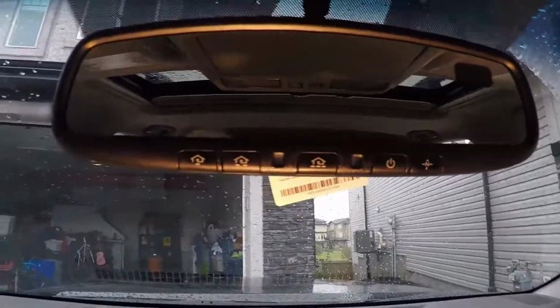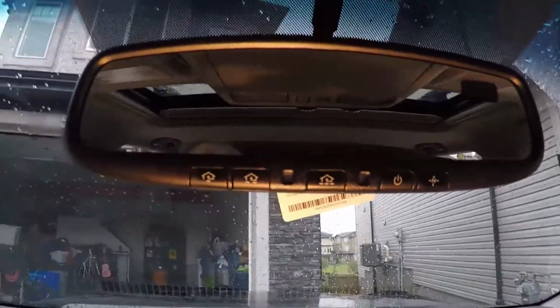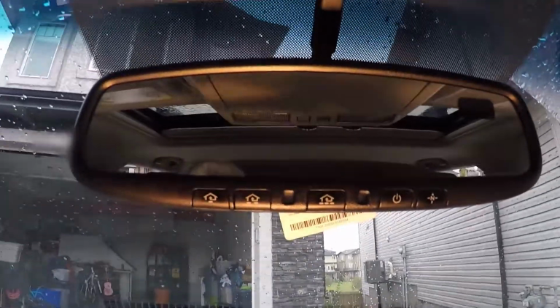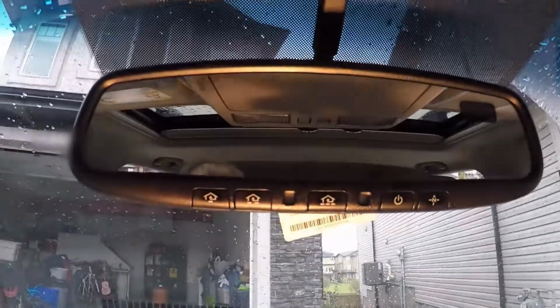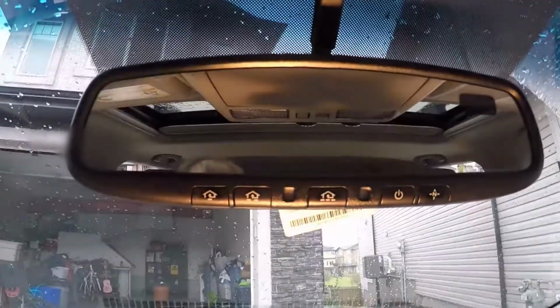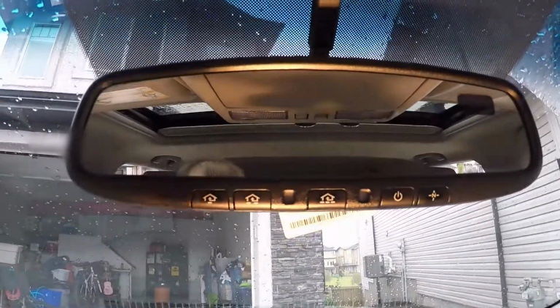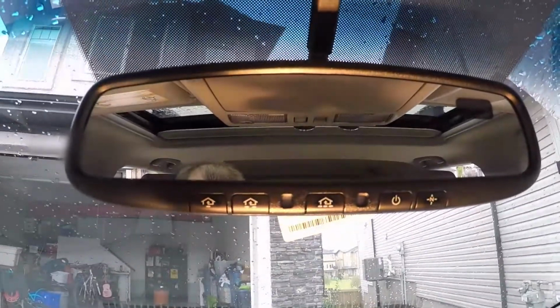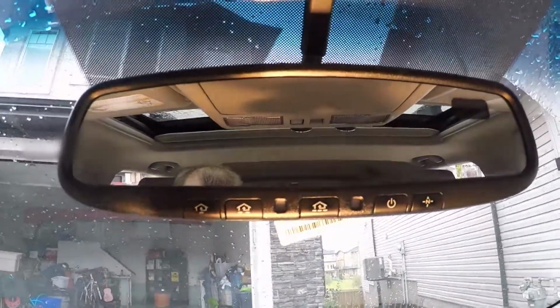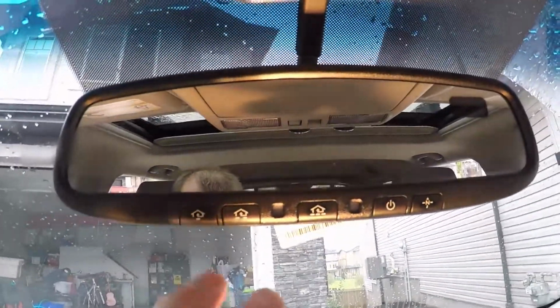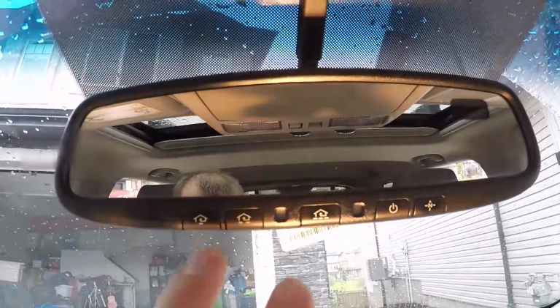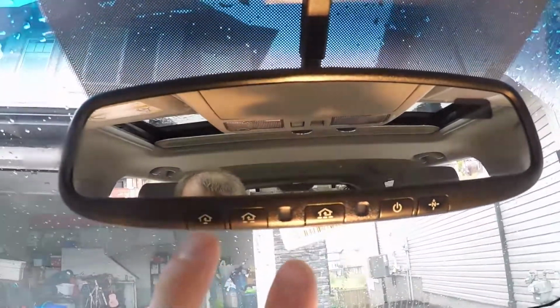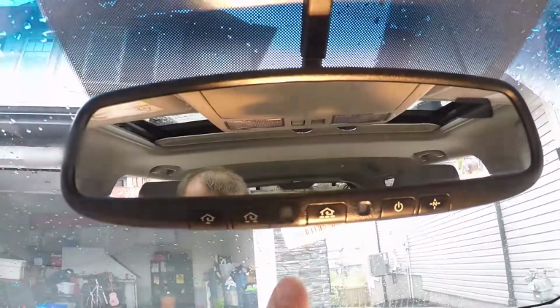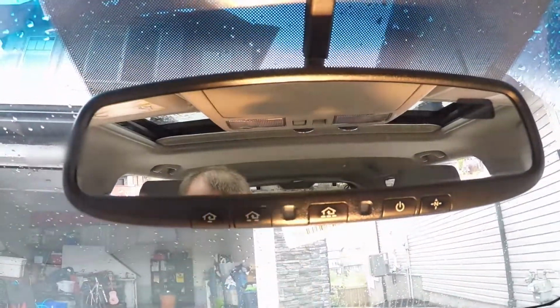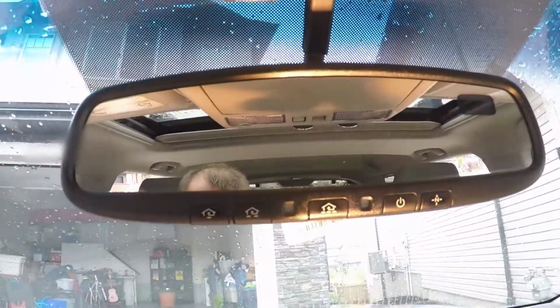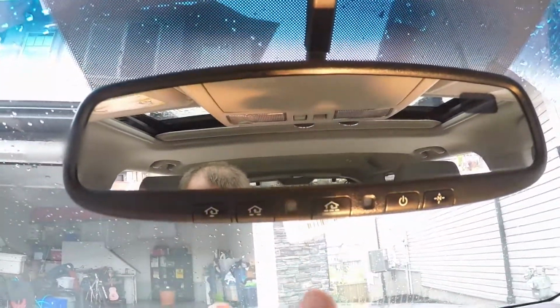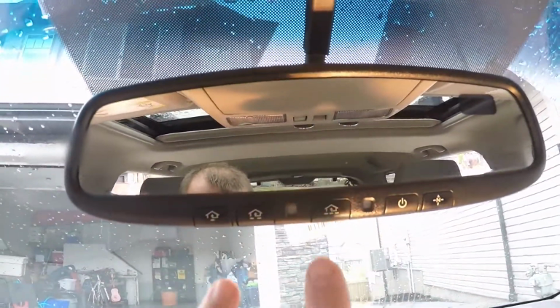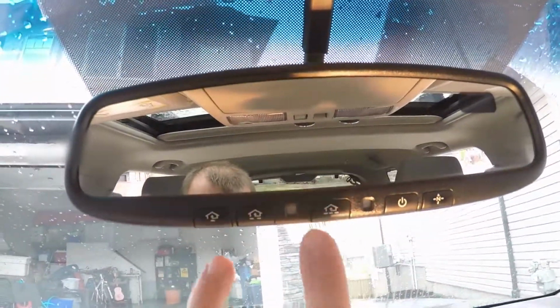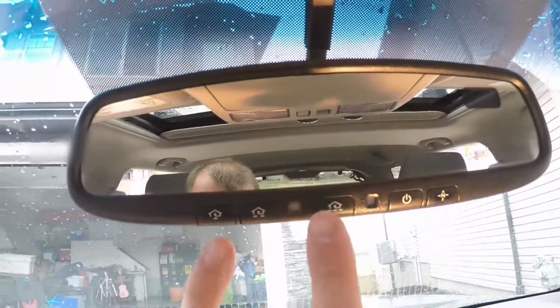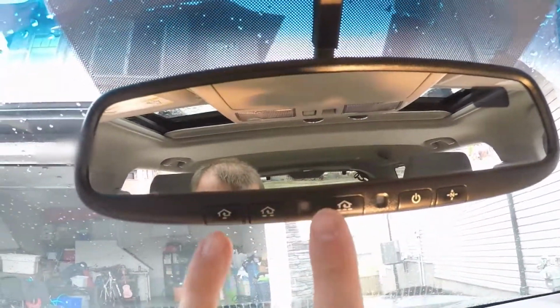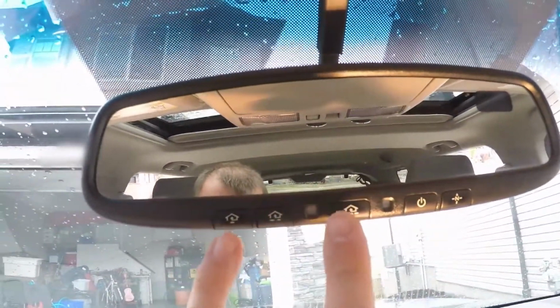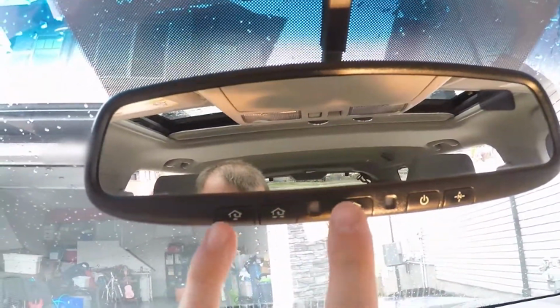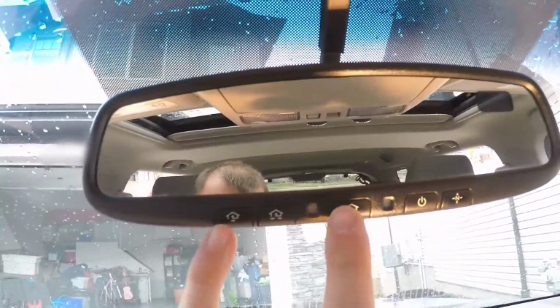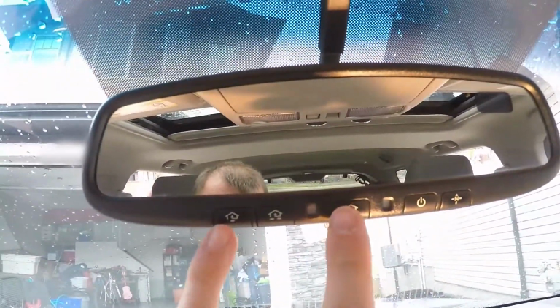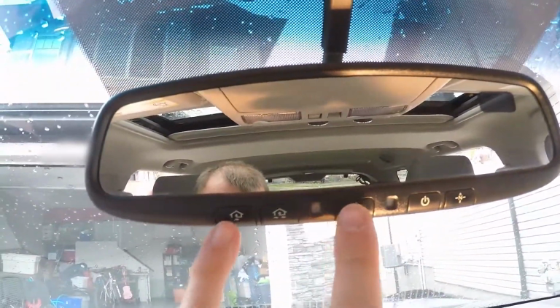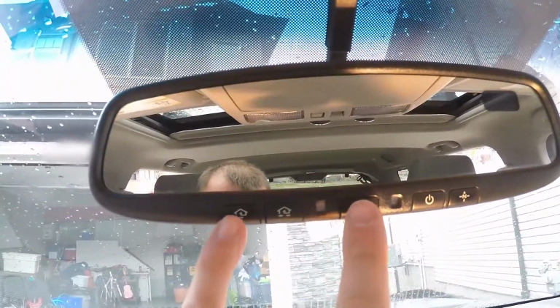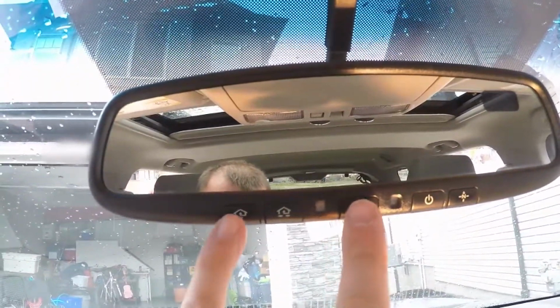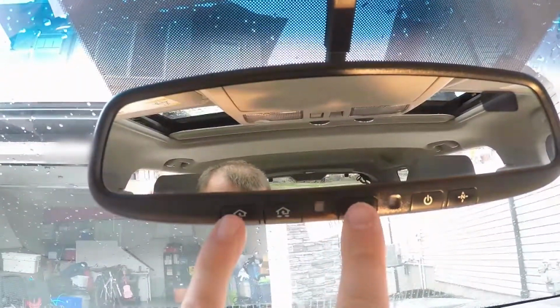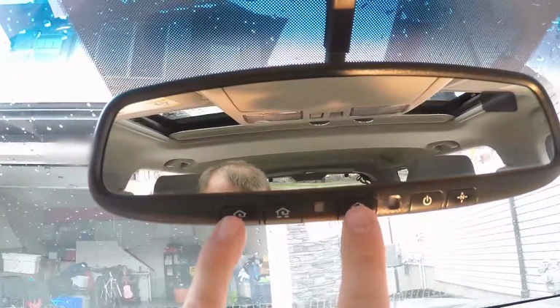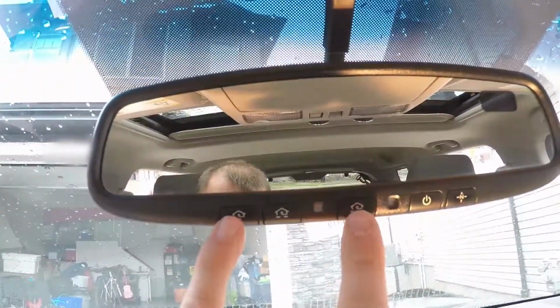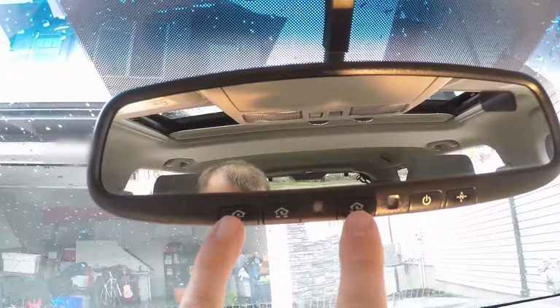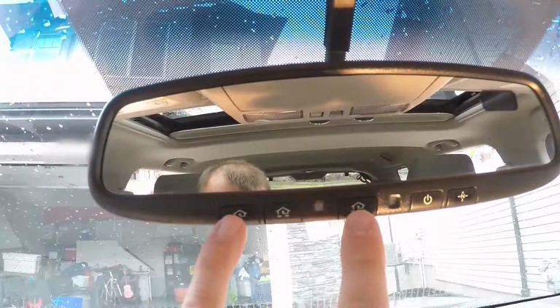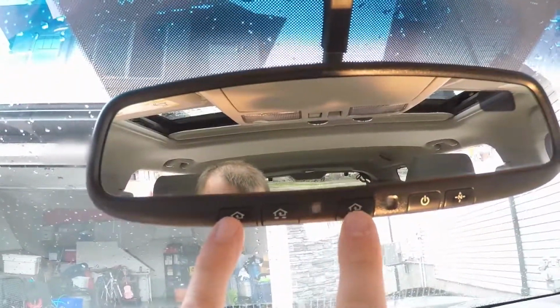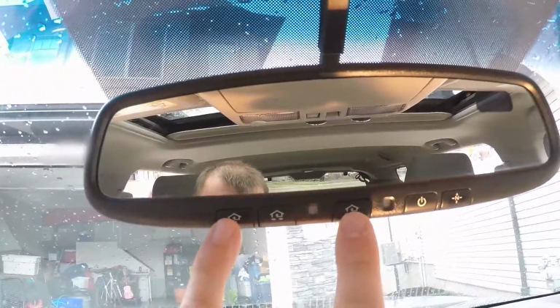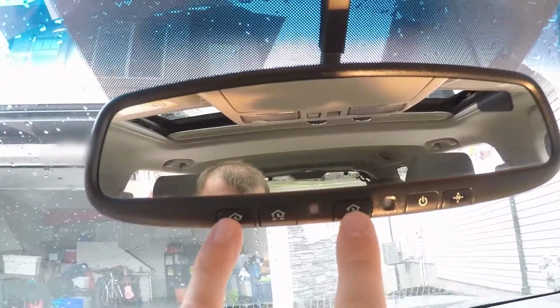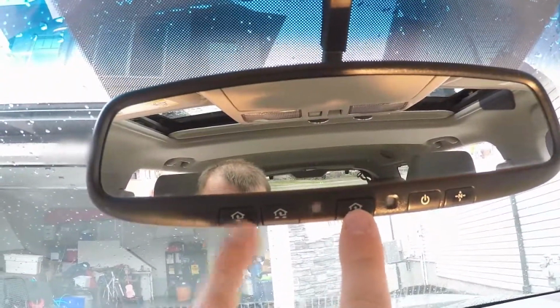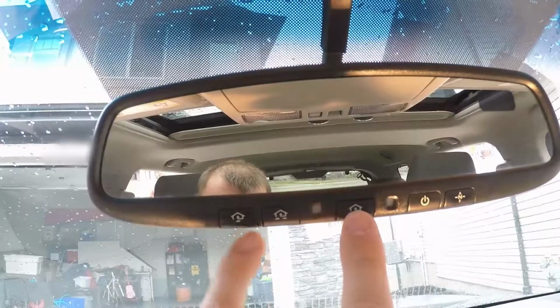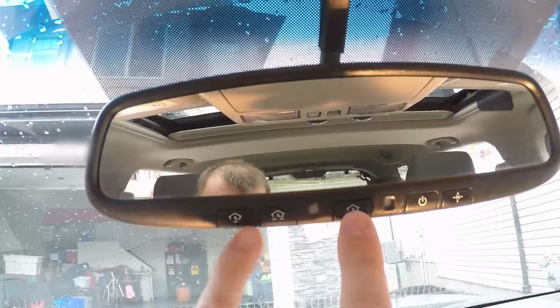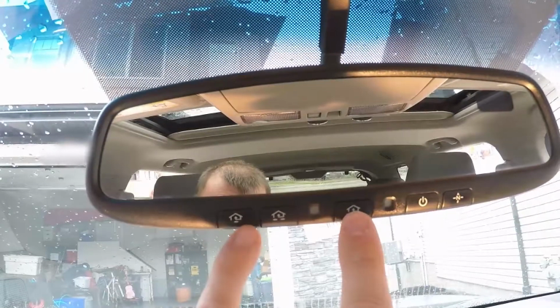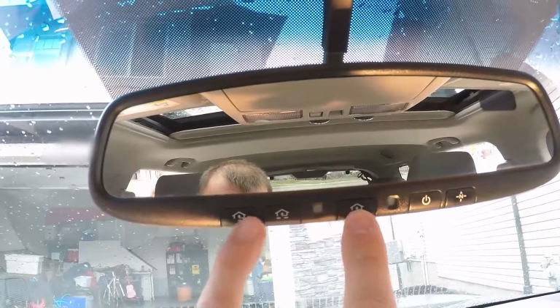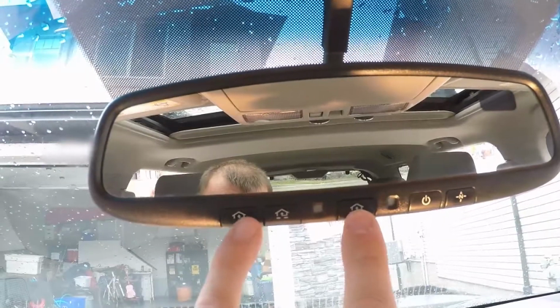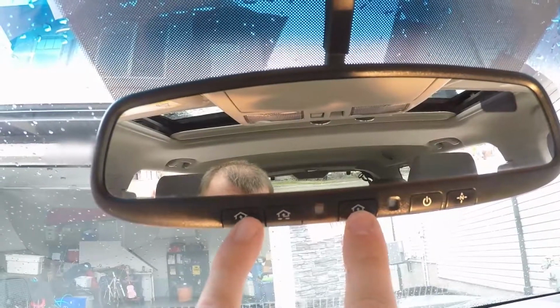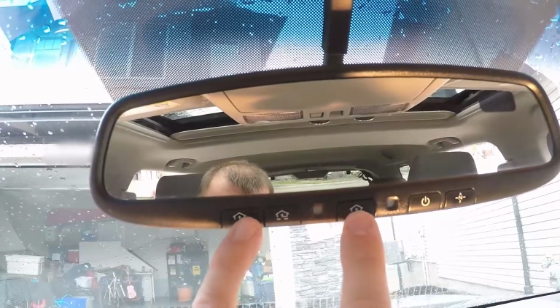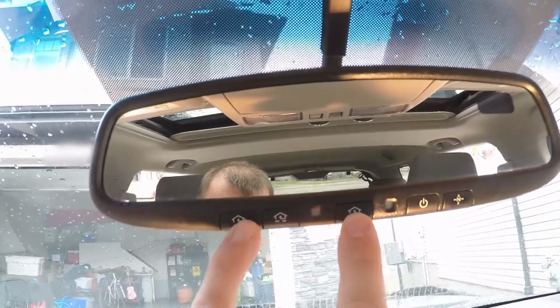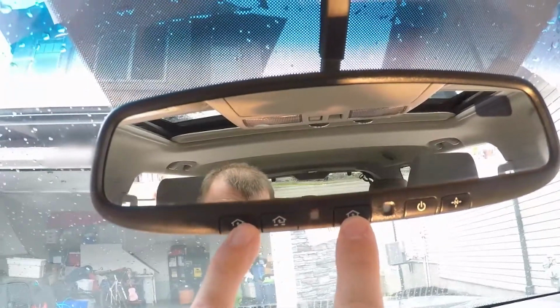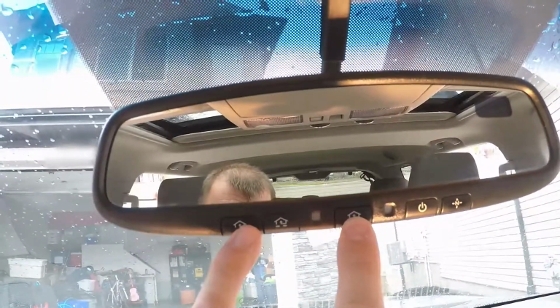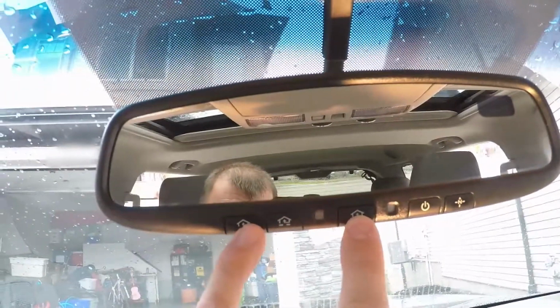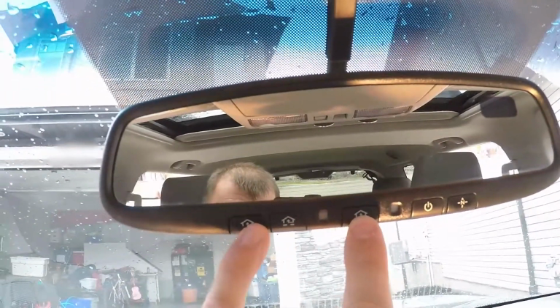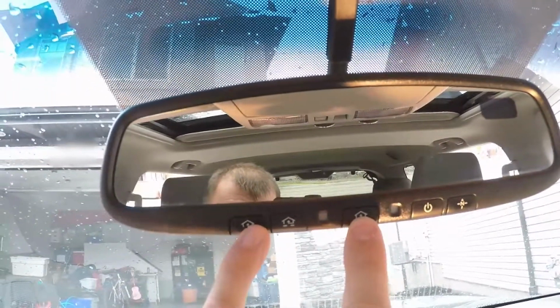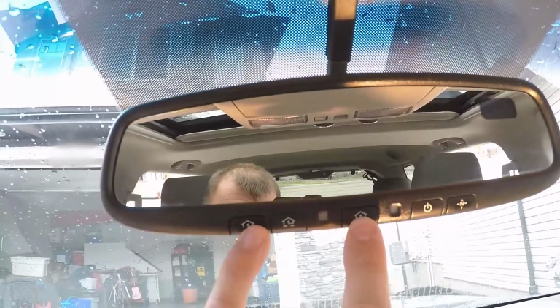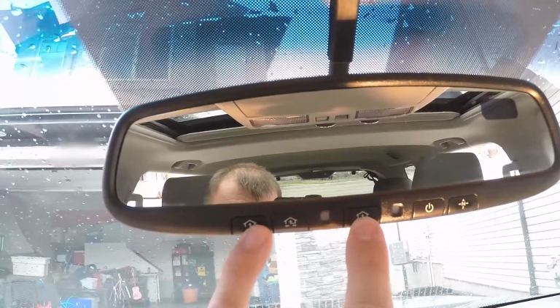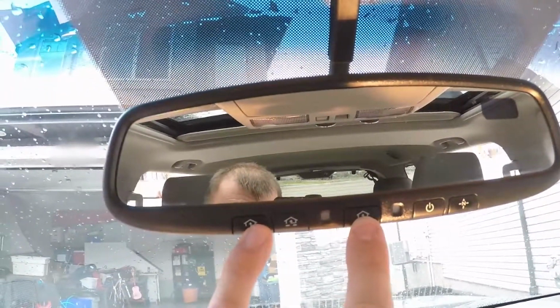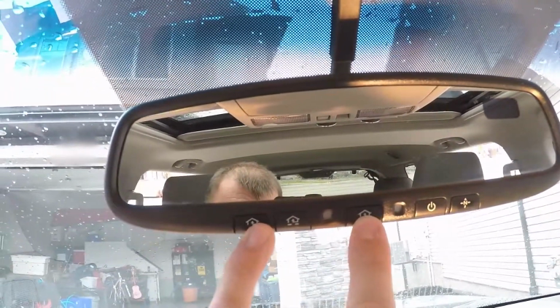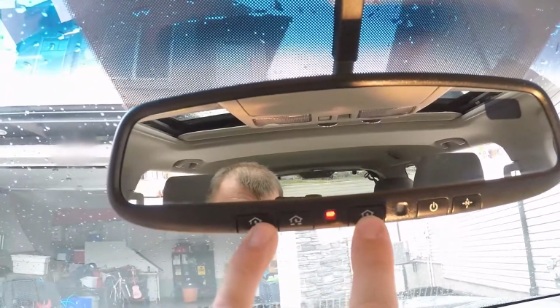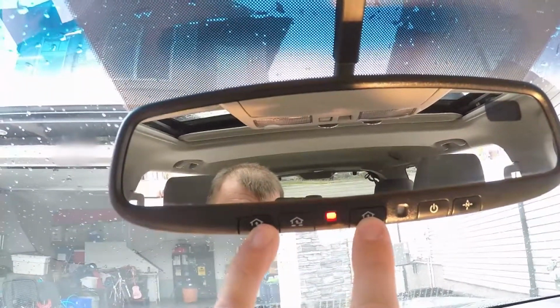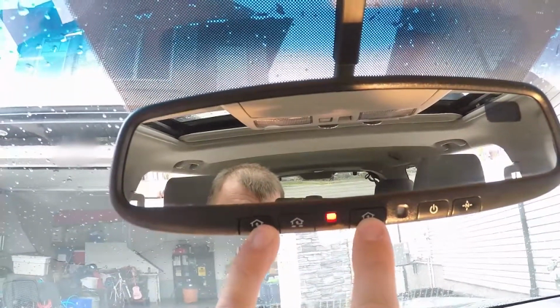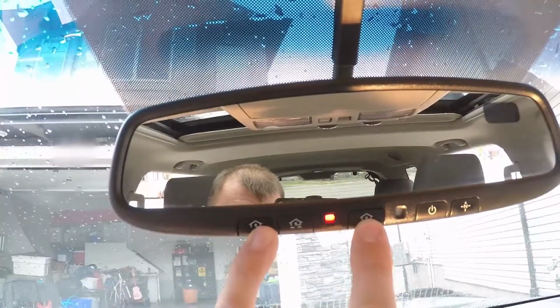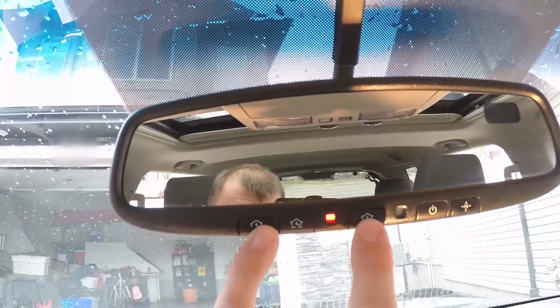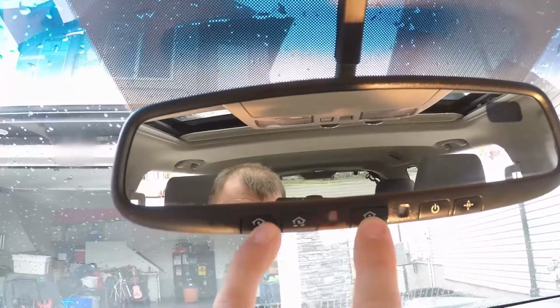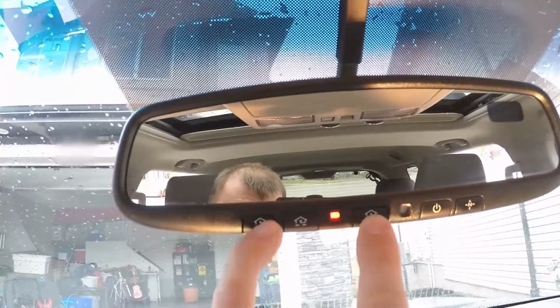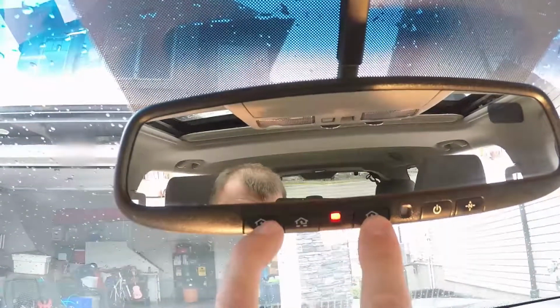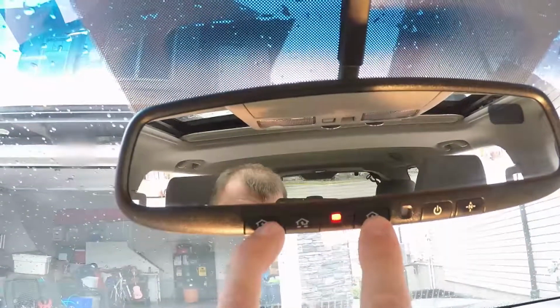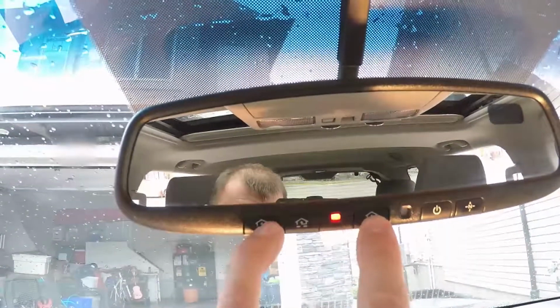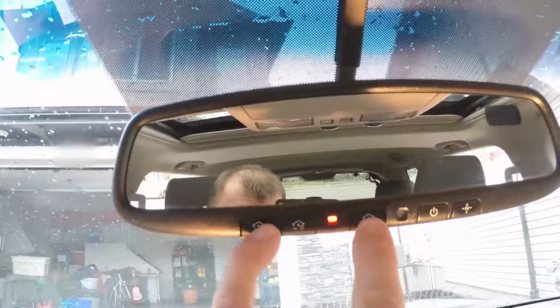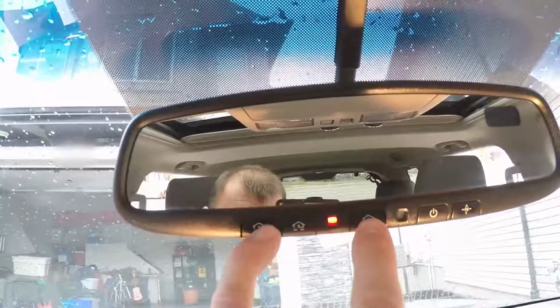In this week's video I'm going to set up my Nissan Homelink Universal transceiver to work with my garage door opener.